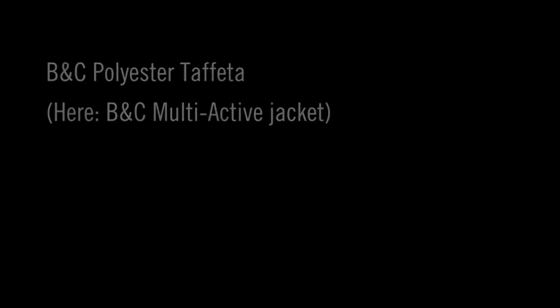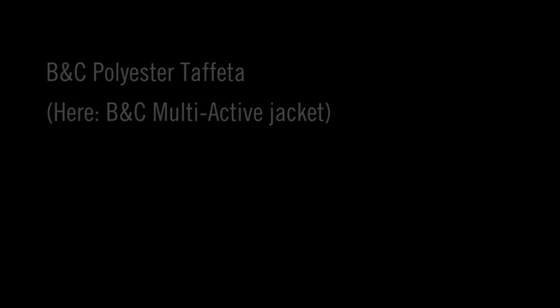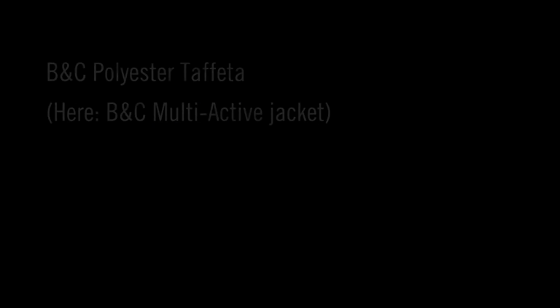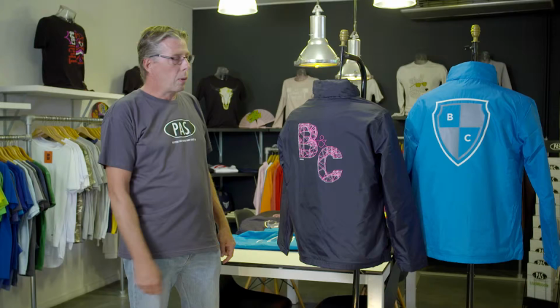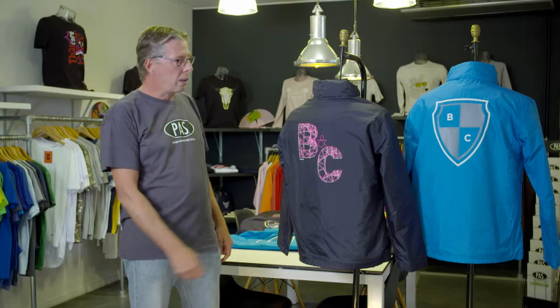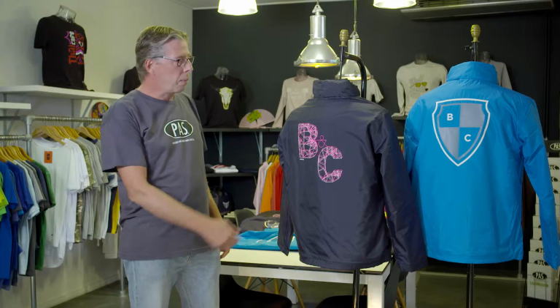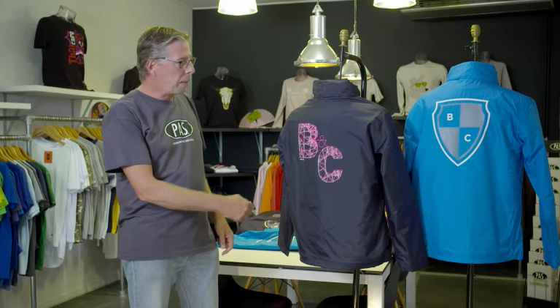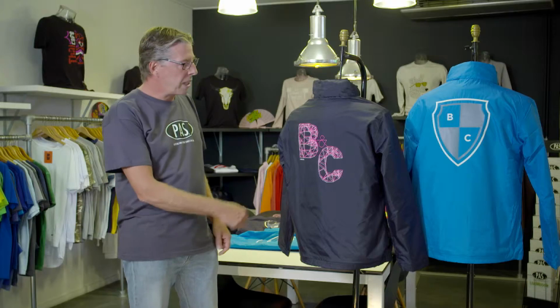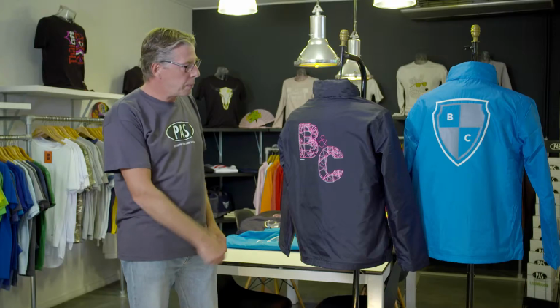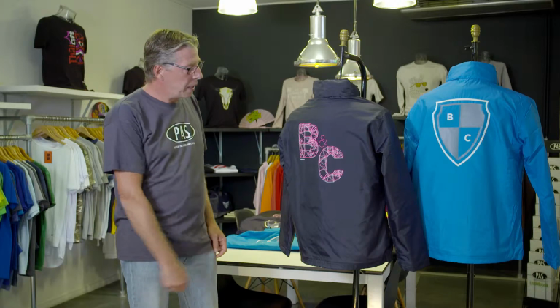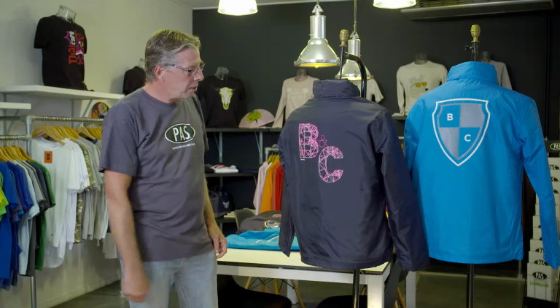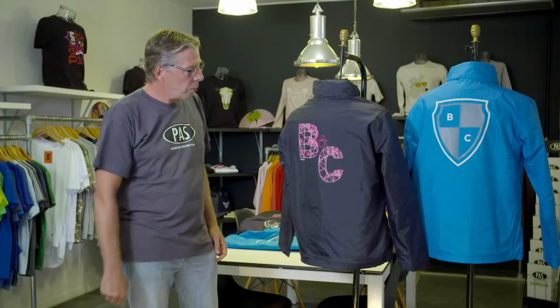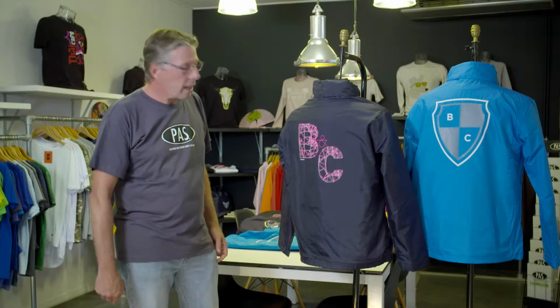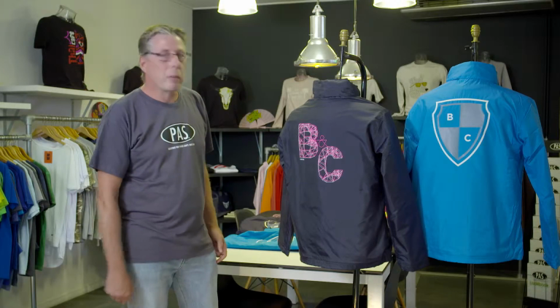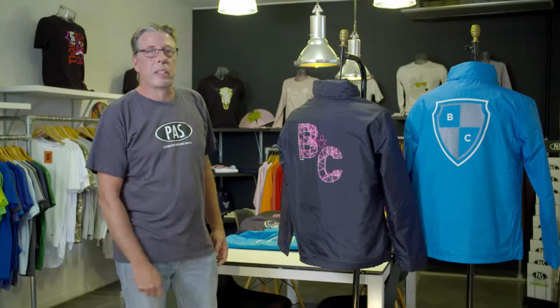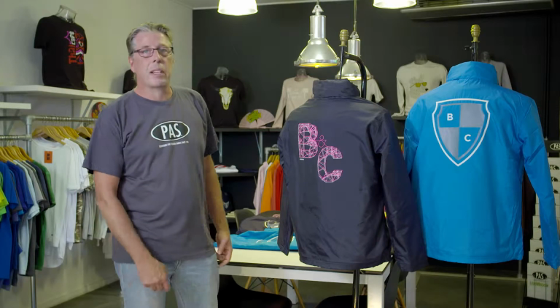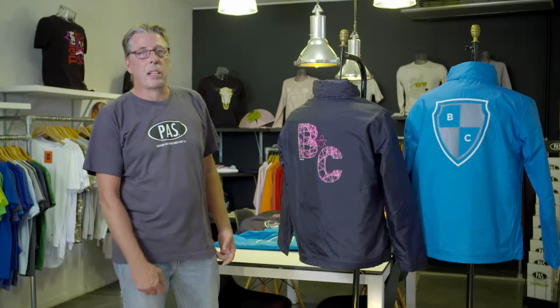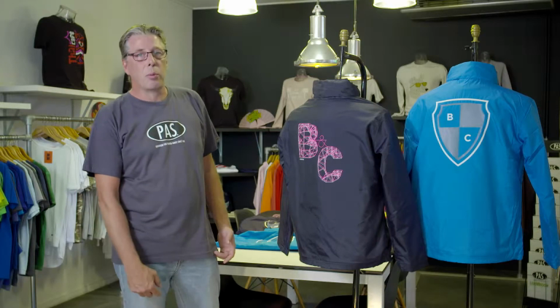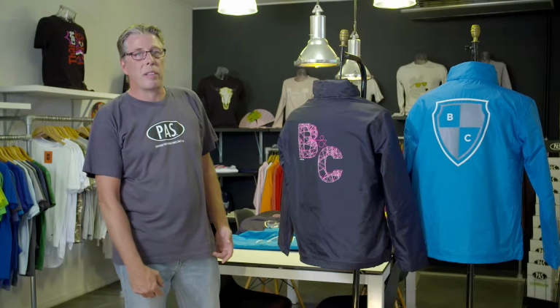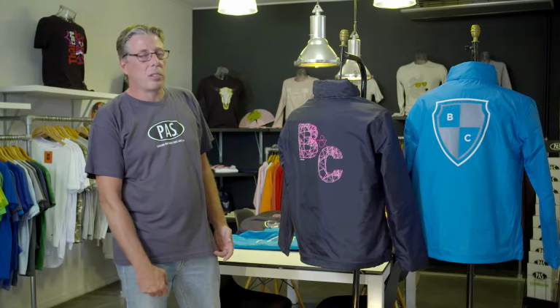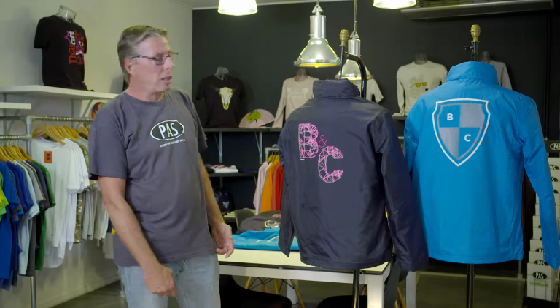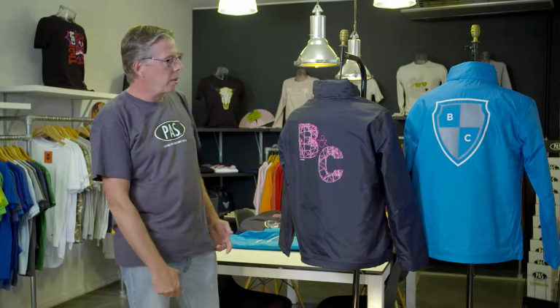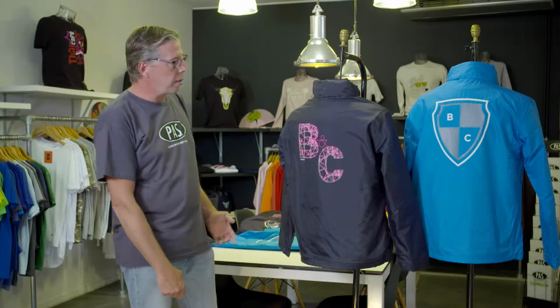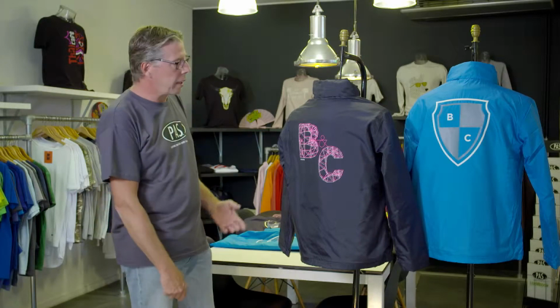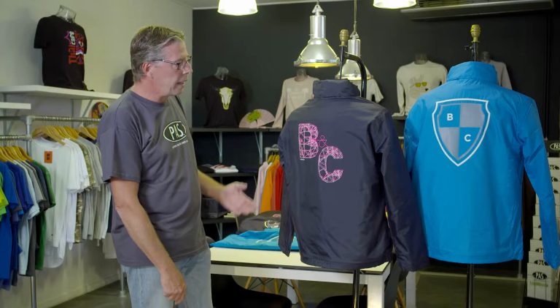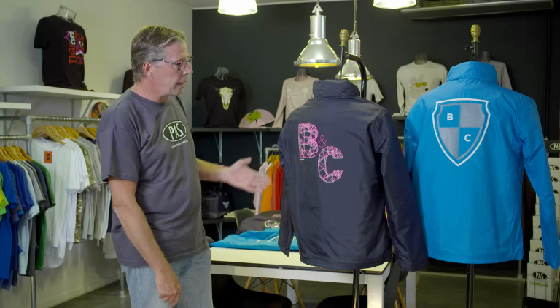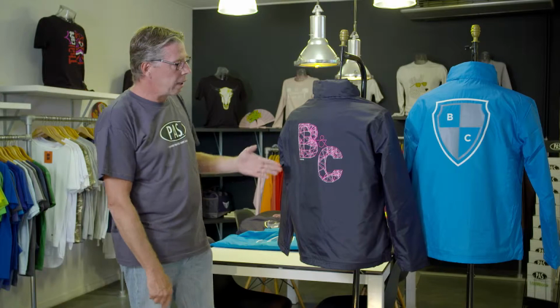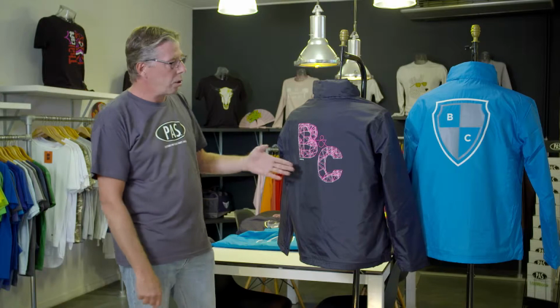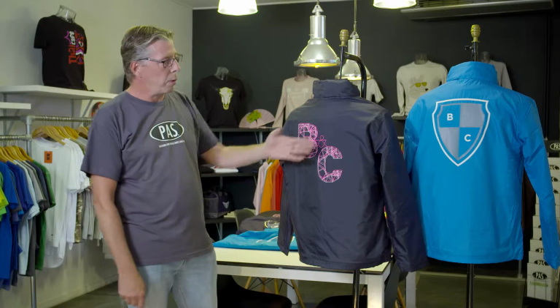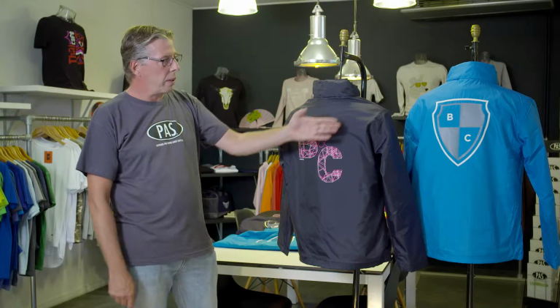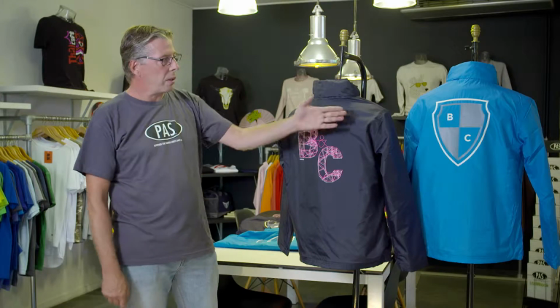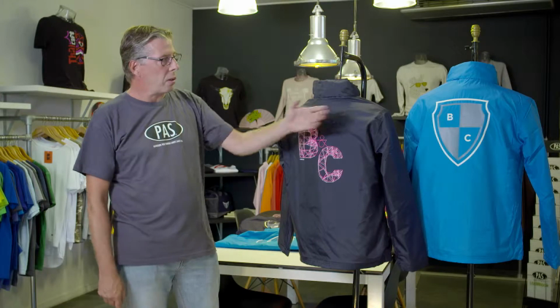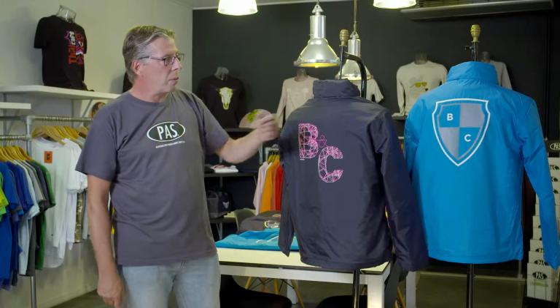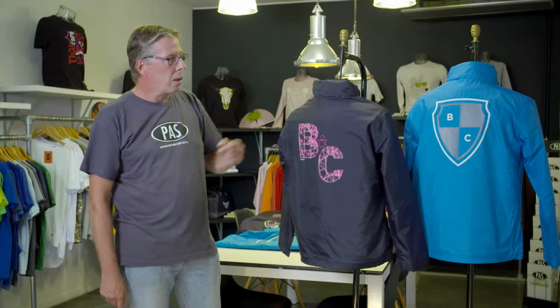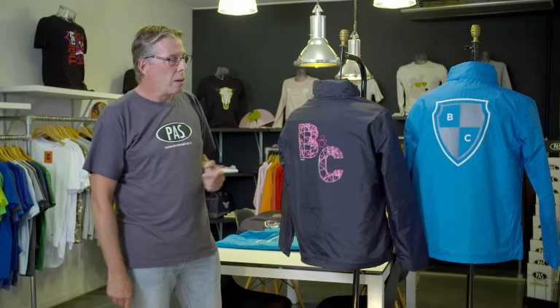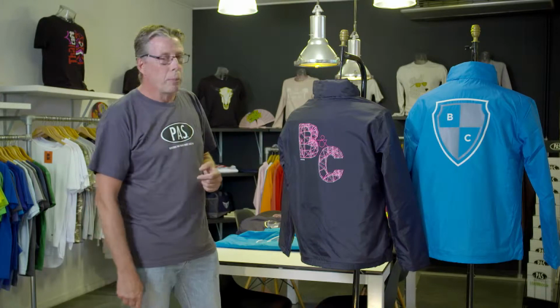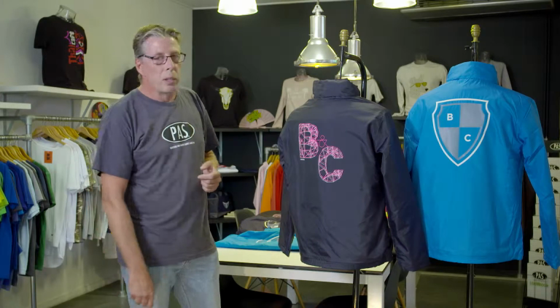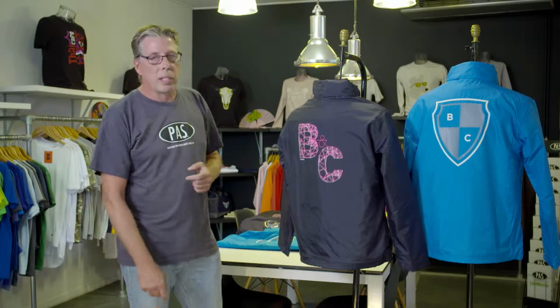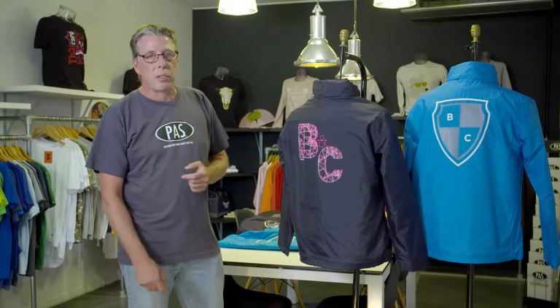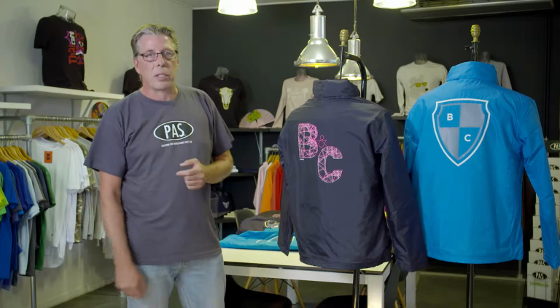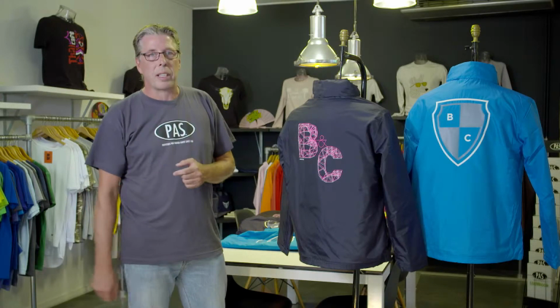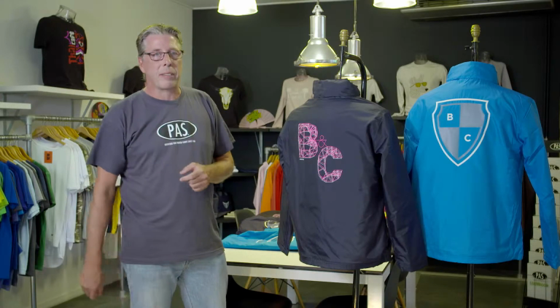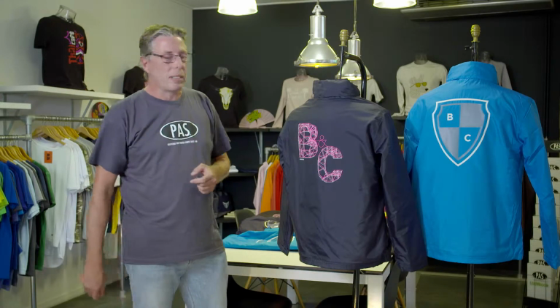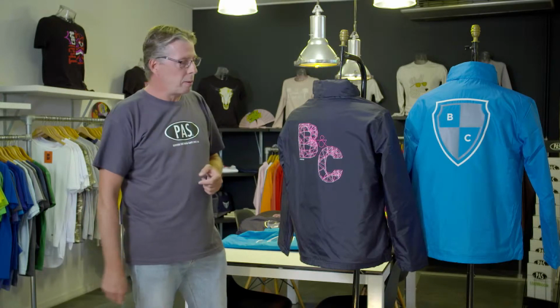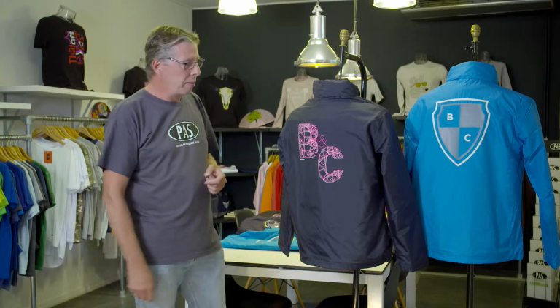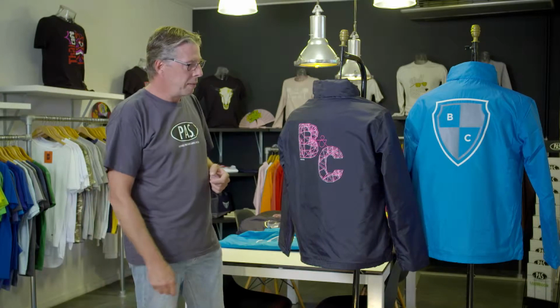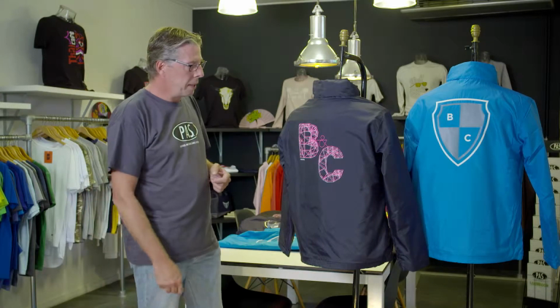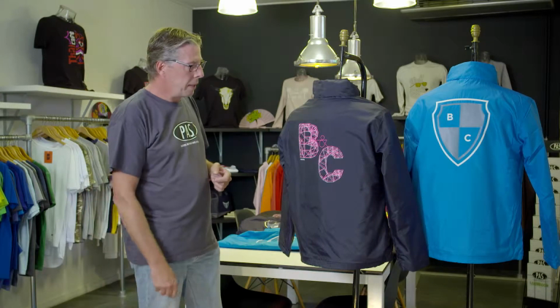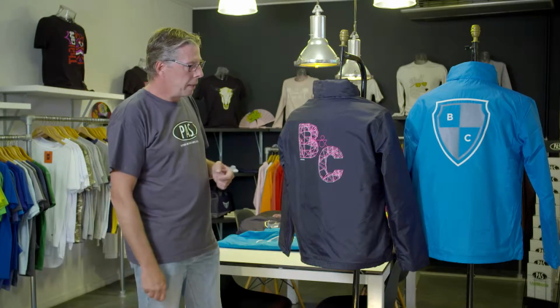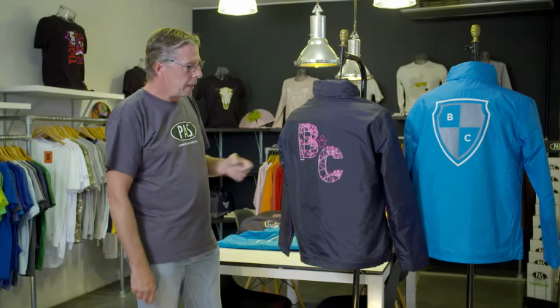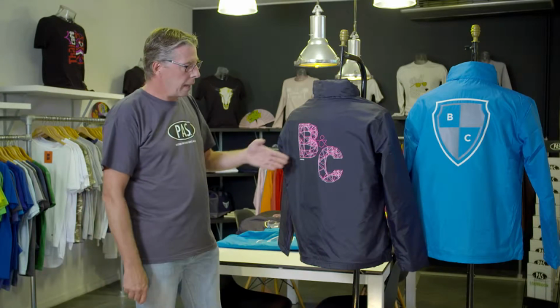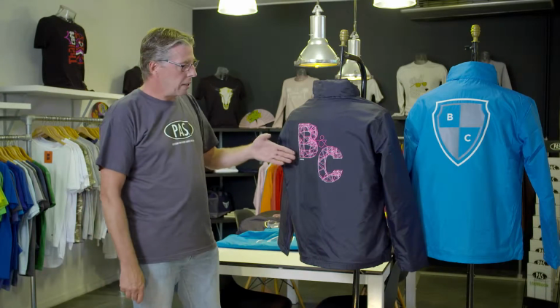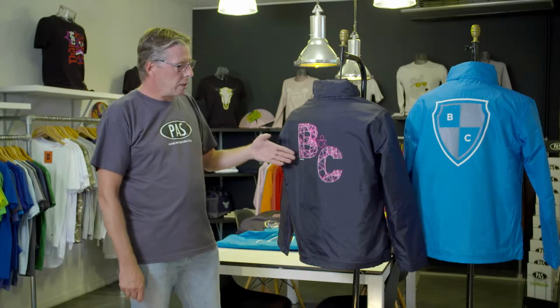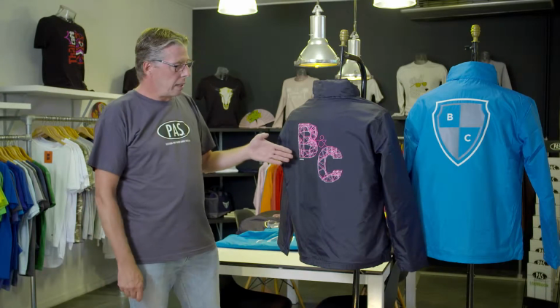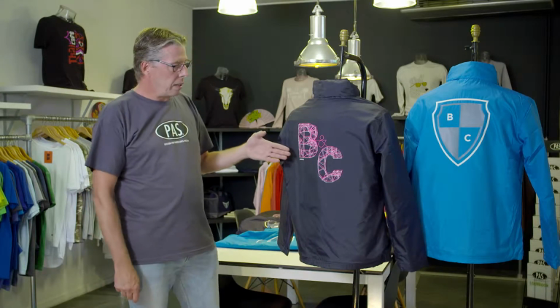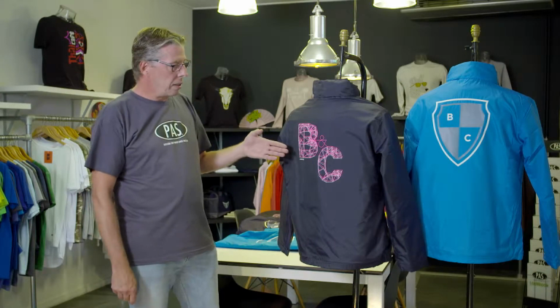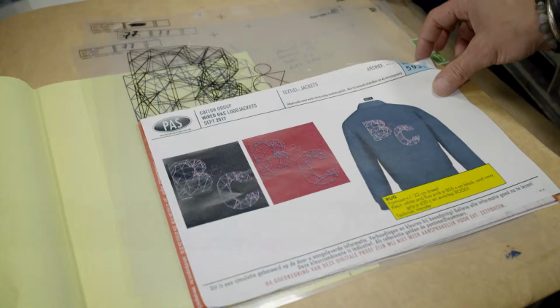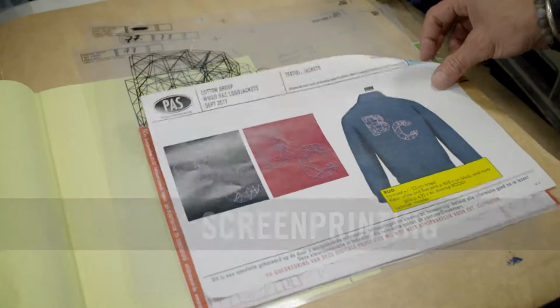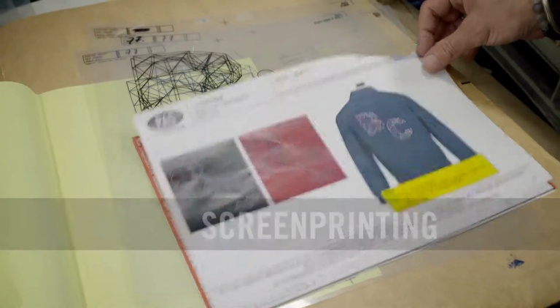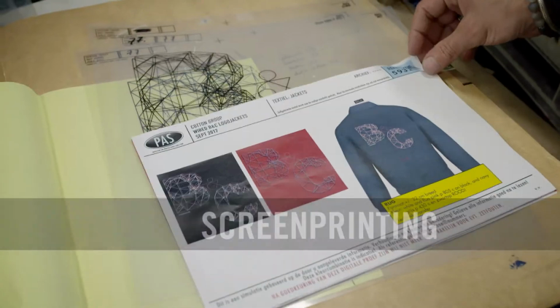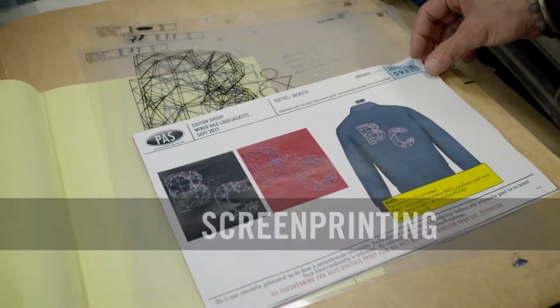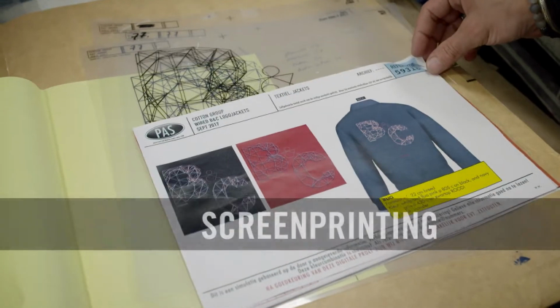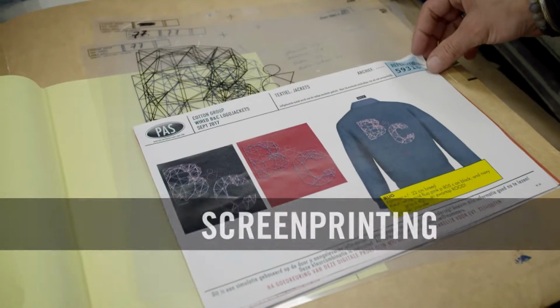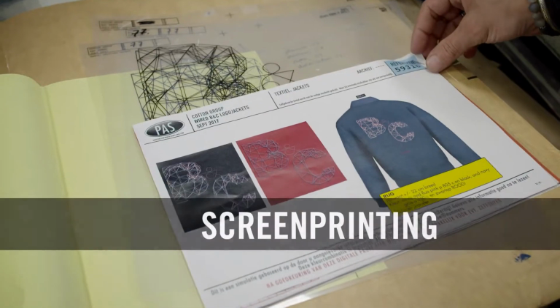Welcome to Pathsprint. Today we have tested two different techniques on BNC polyester taffeta jackets. The first technique is screen printing.